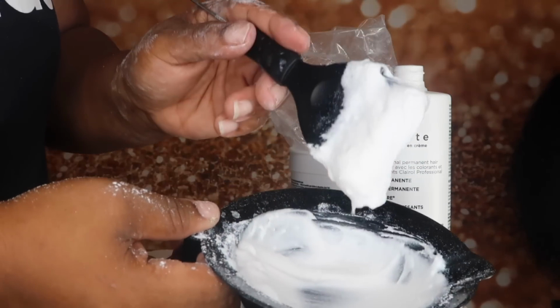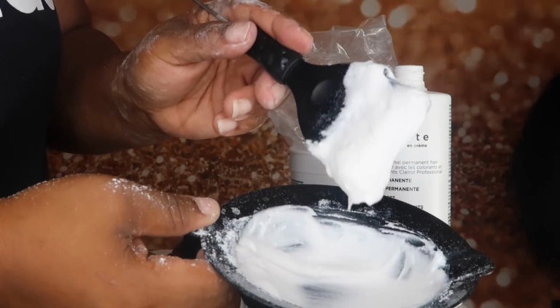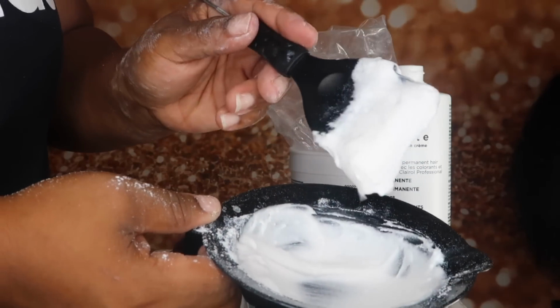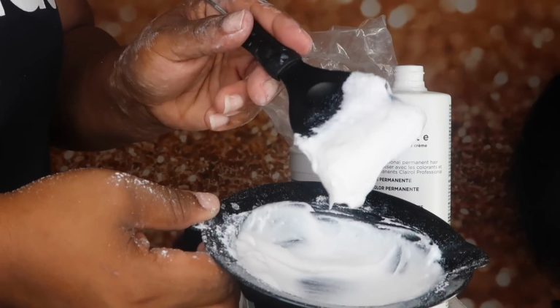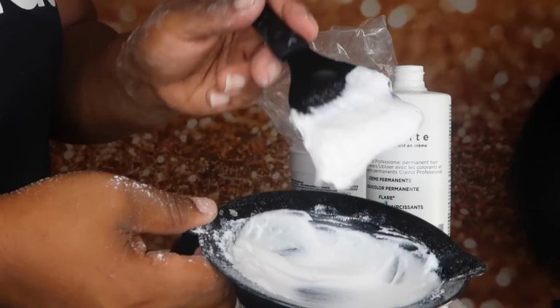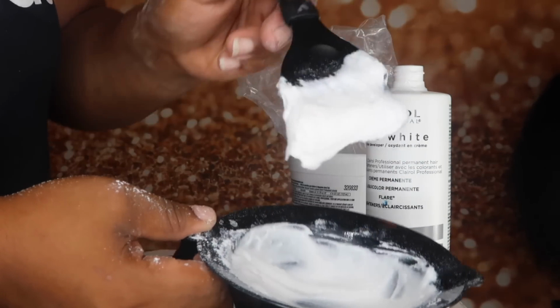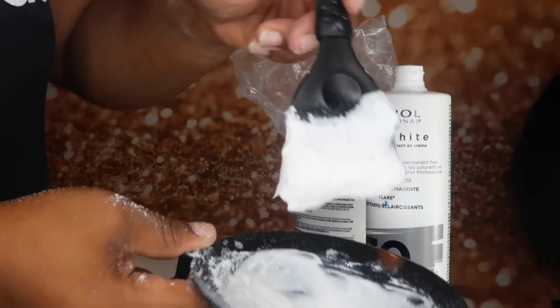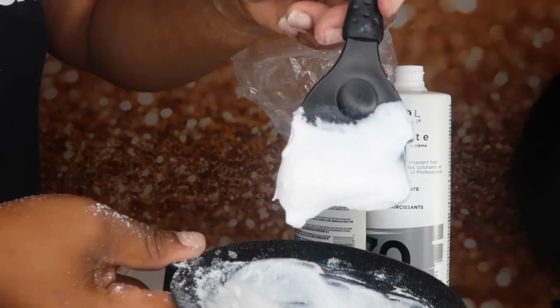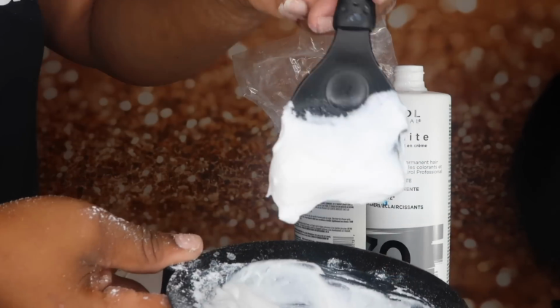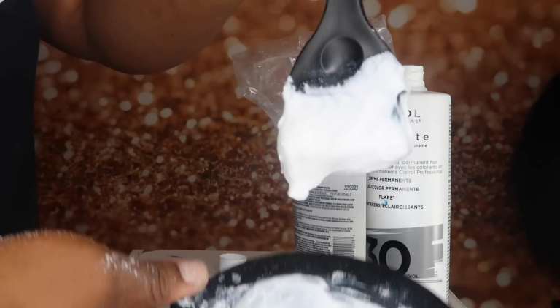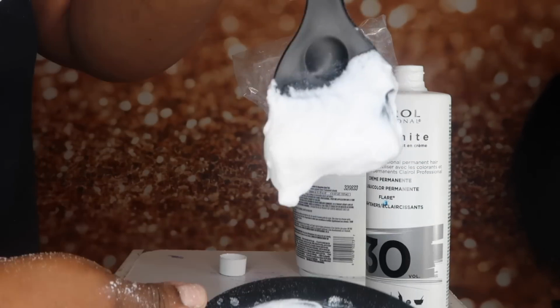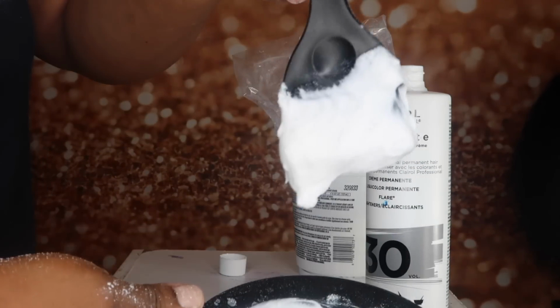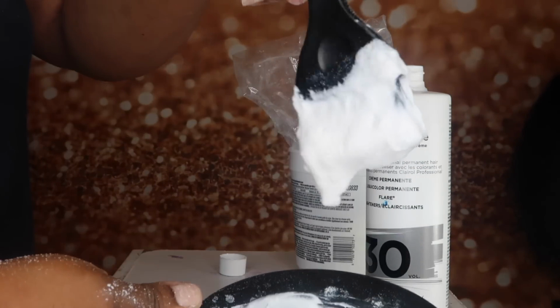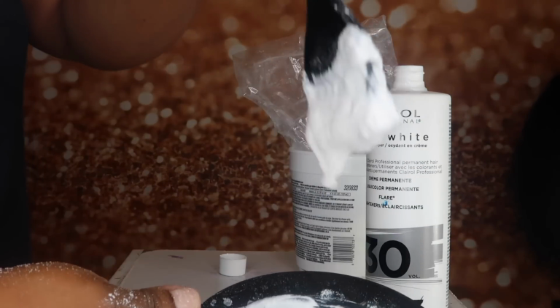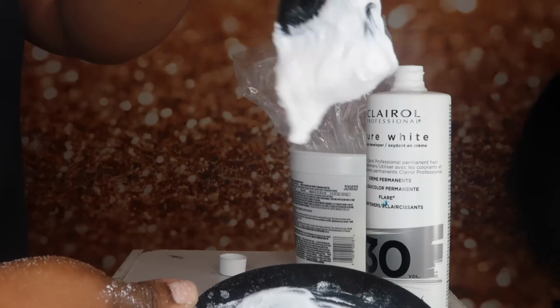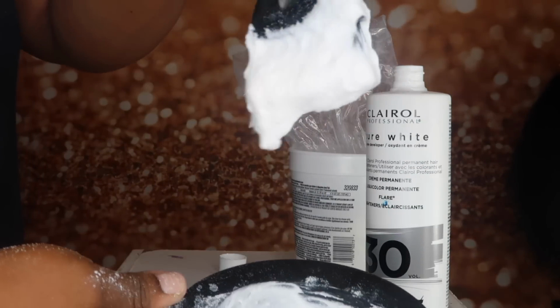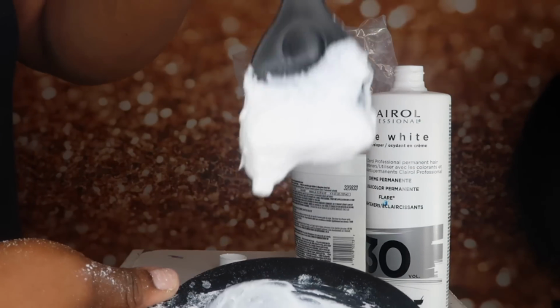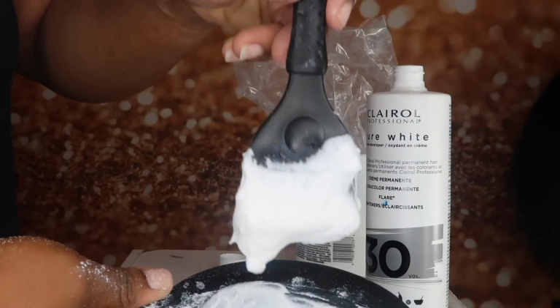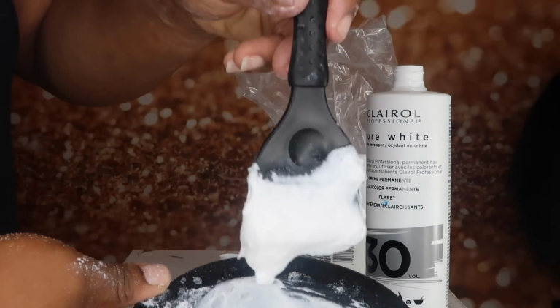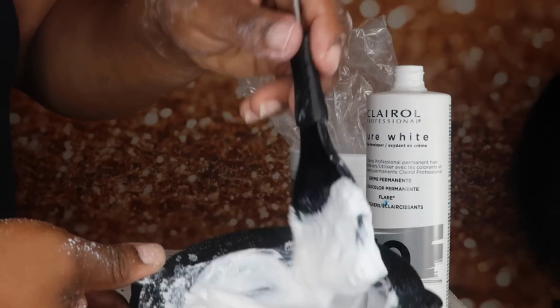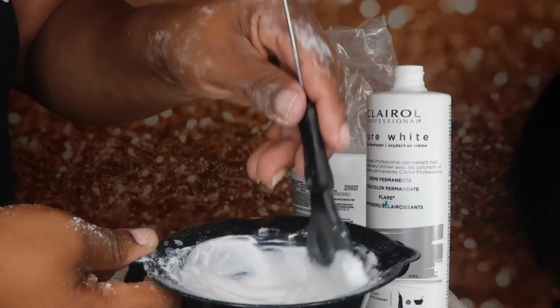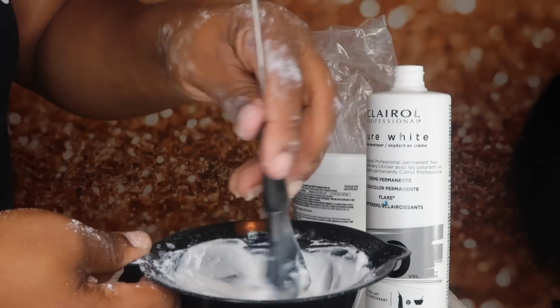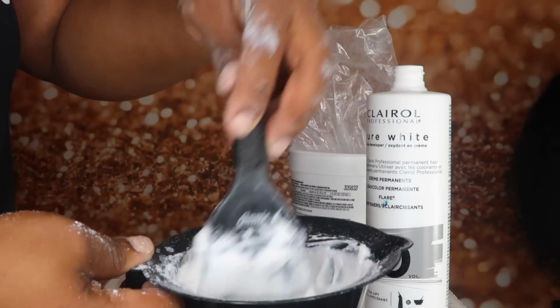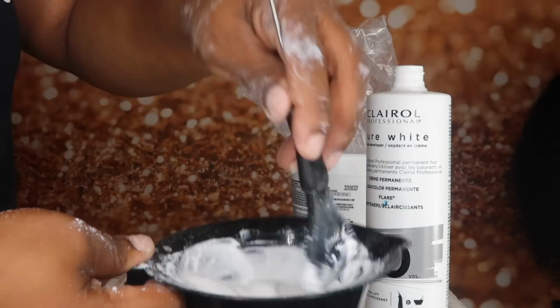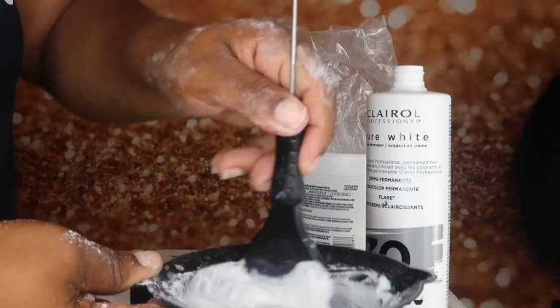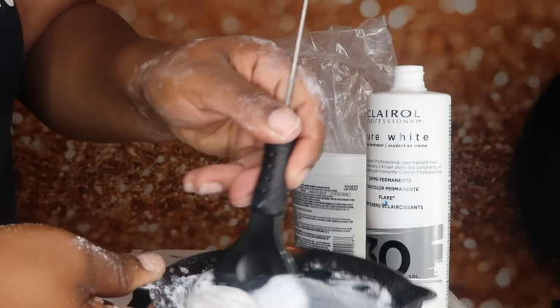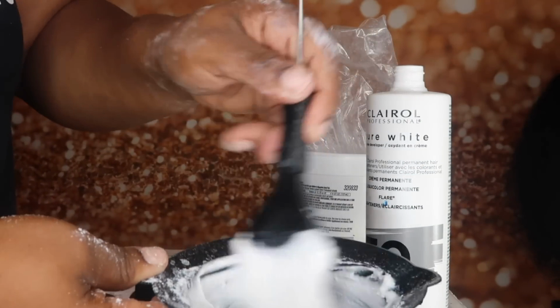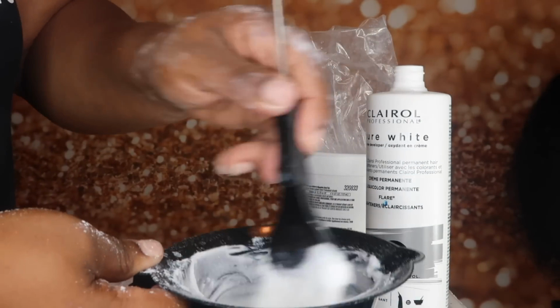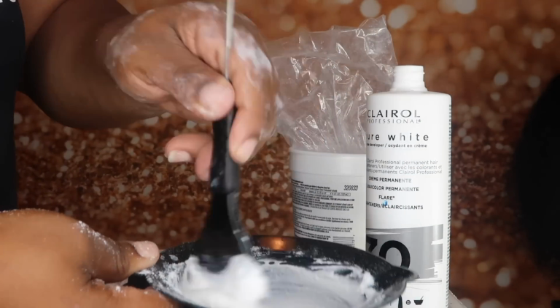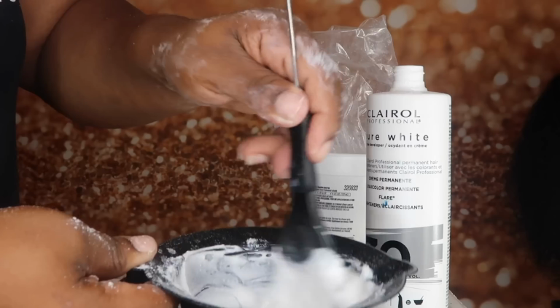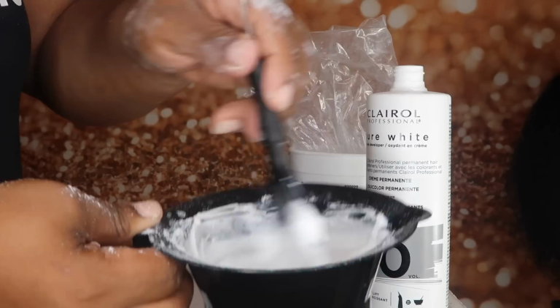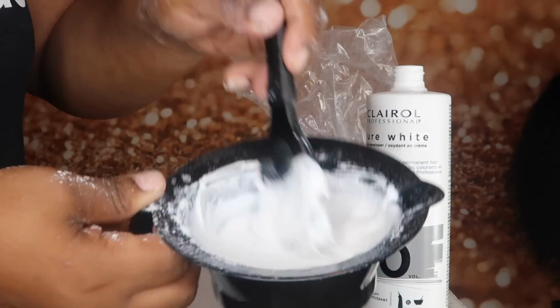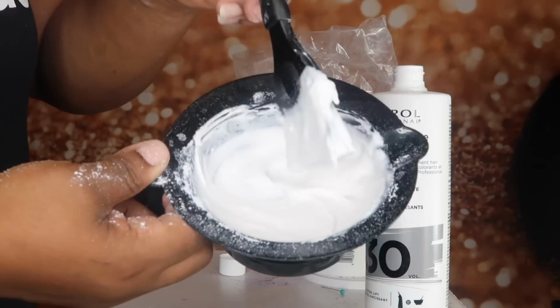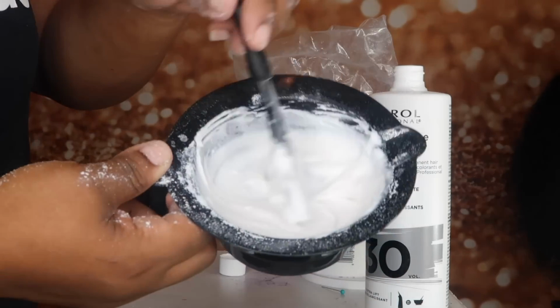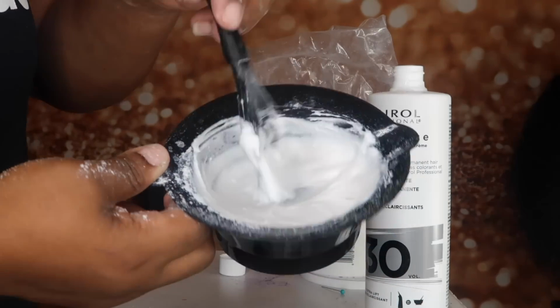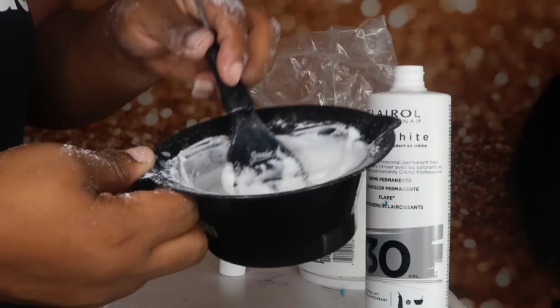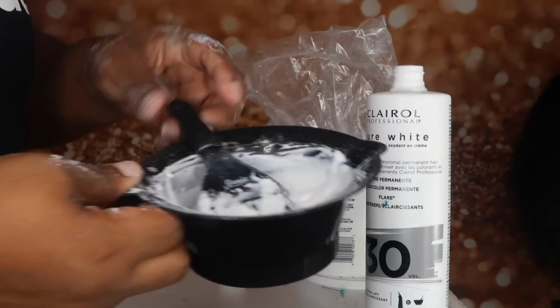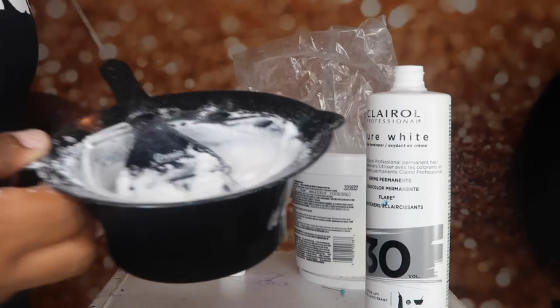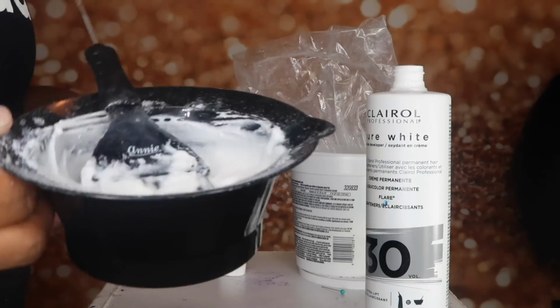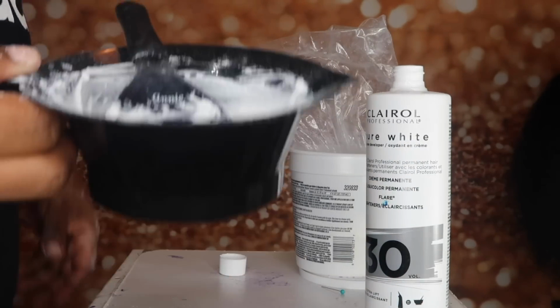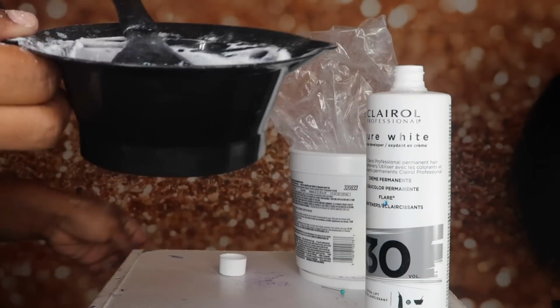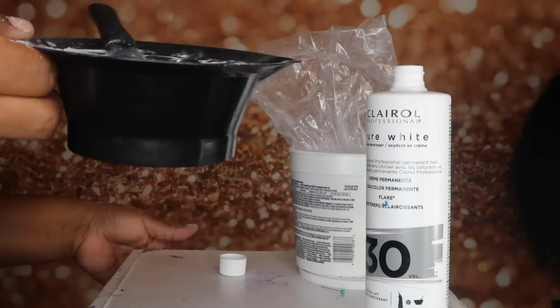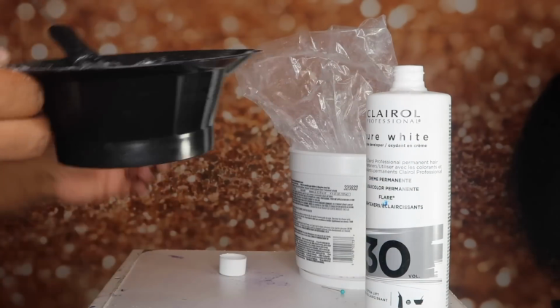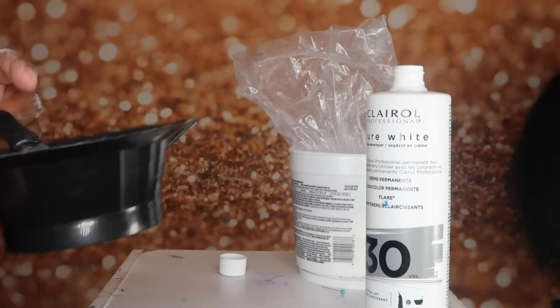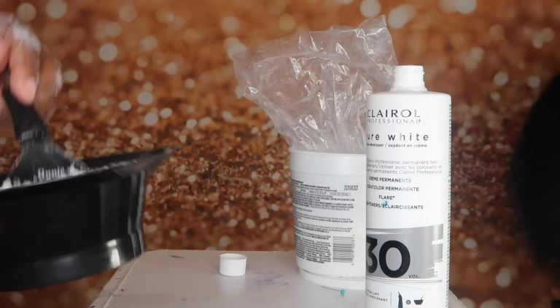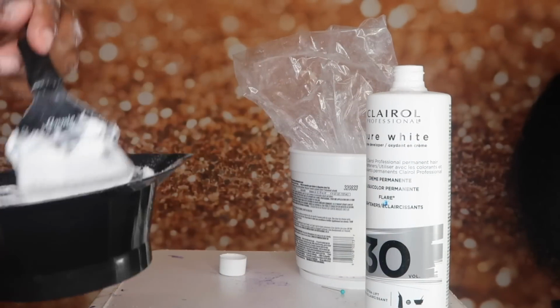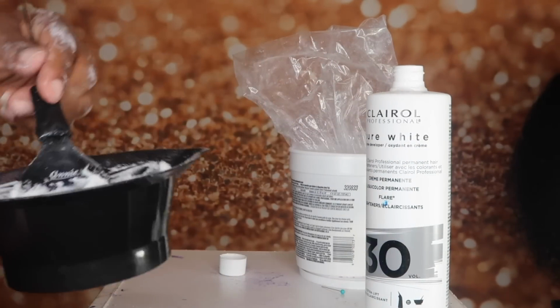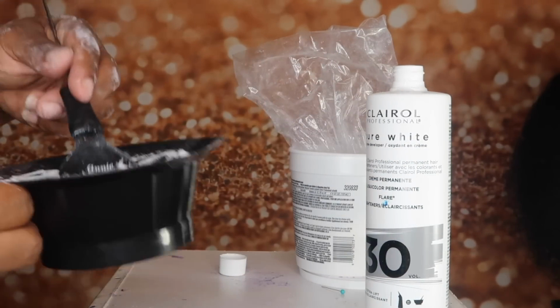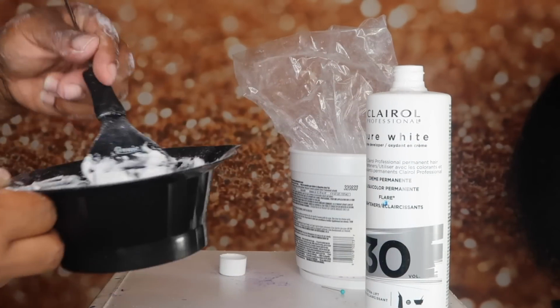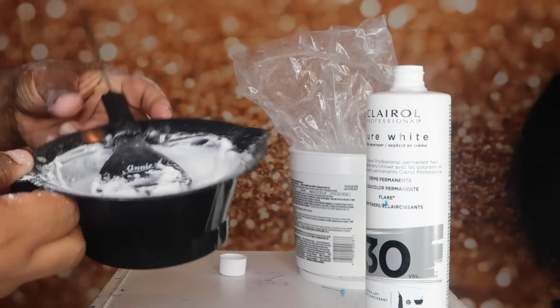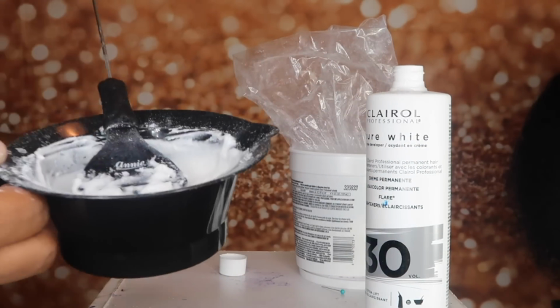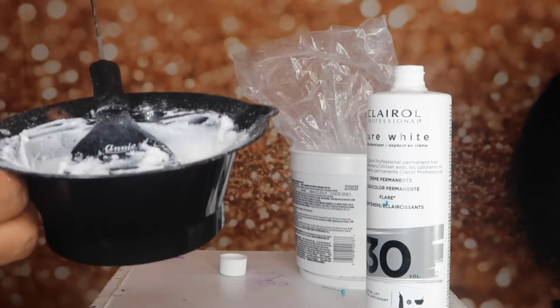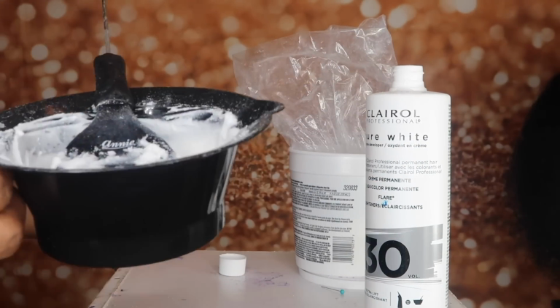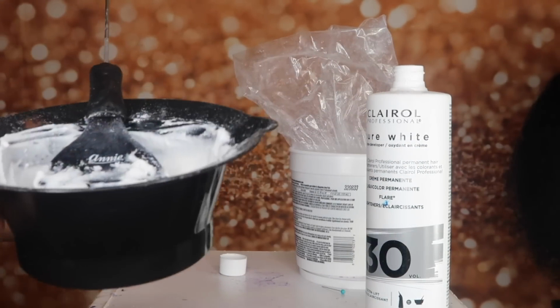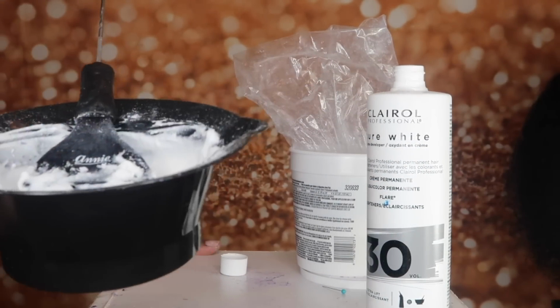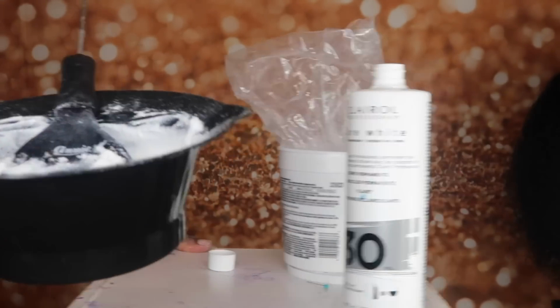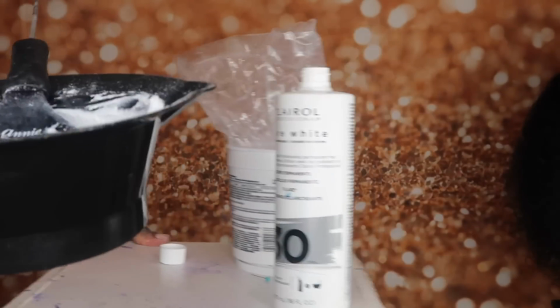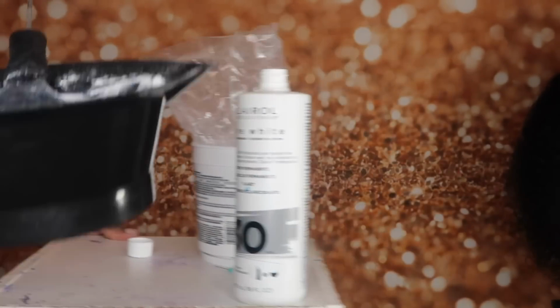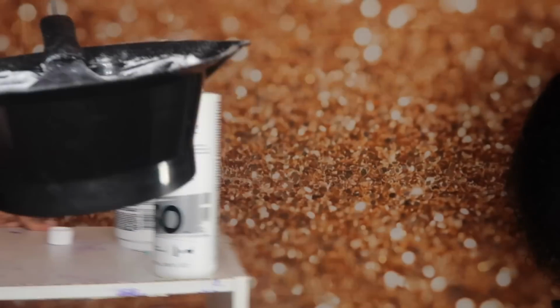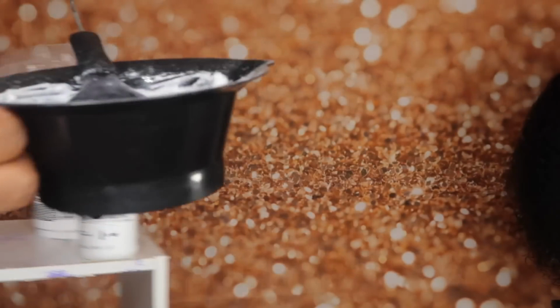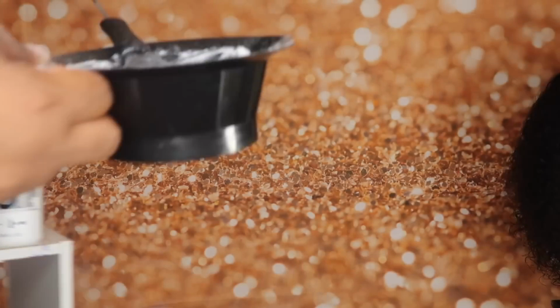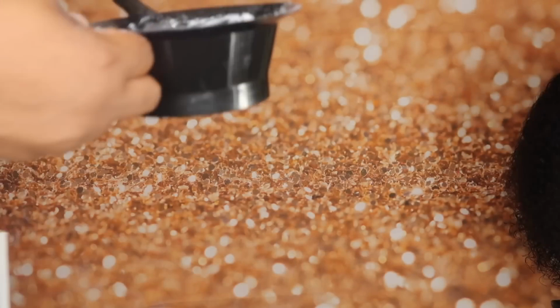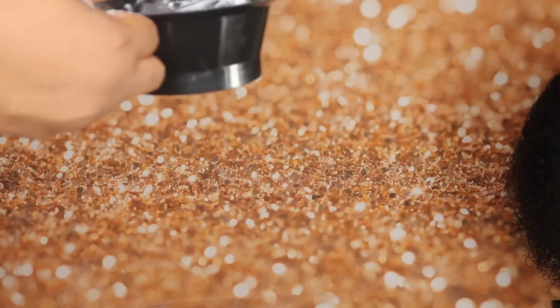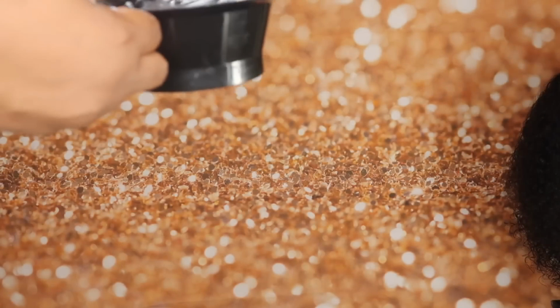All right, now this is the consistency that I'm looking for. I don't want it too runny because if it's too runny, it's going to run straight through the frontal portion.